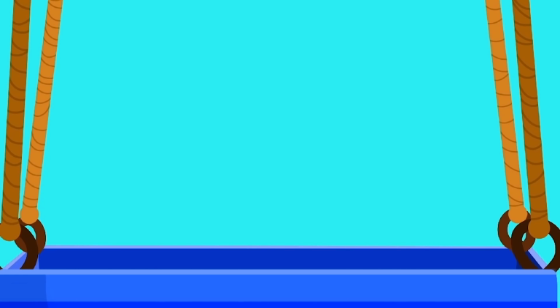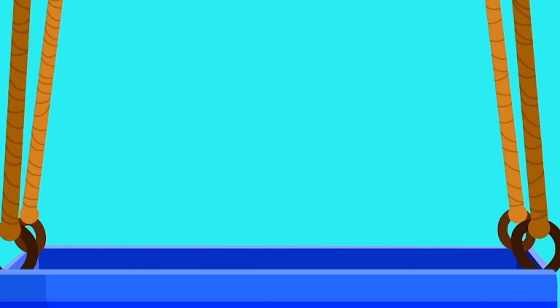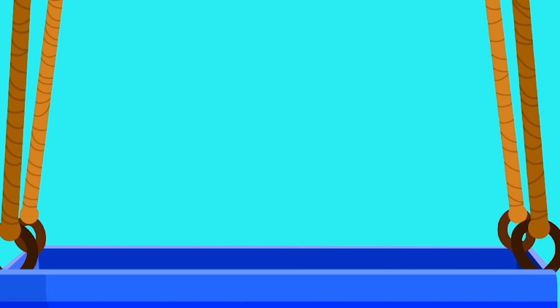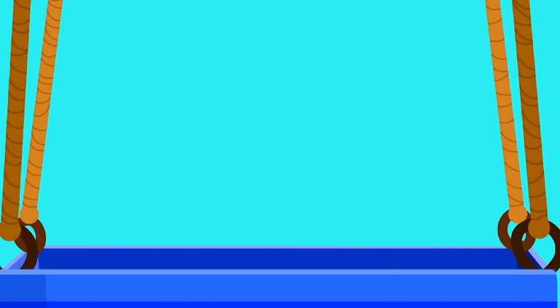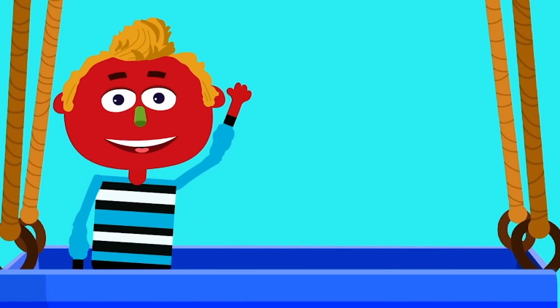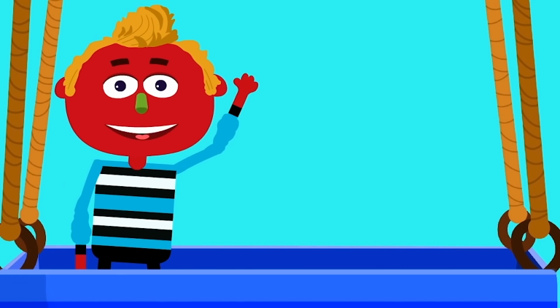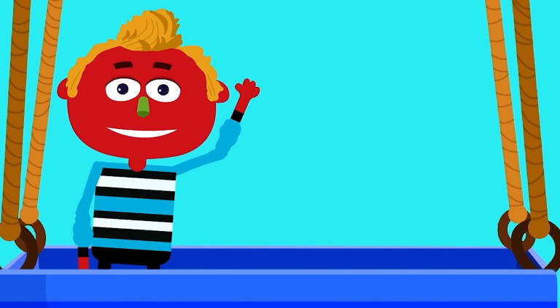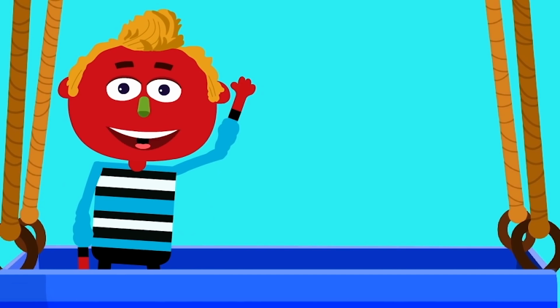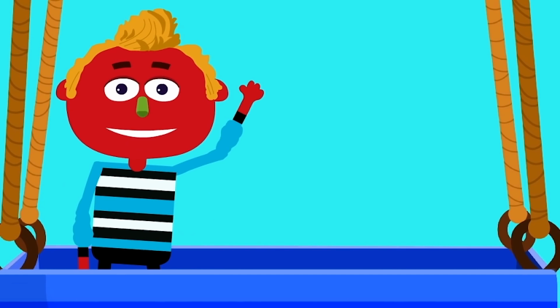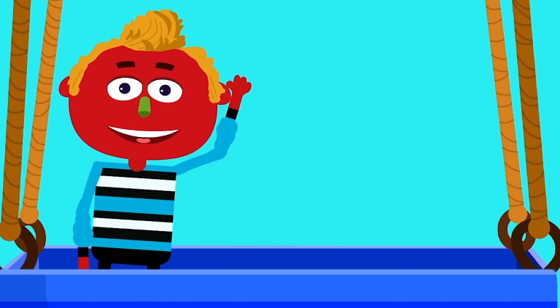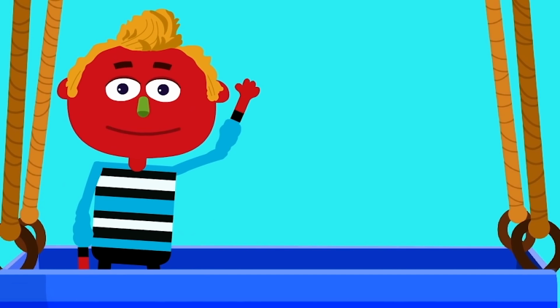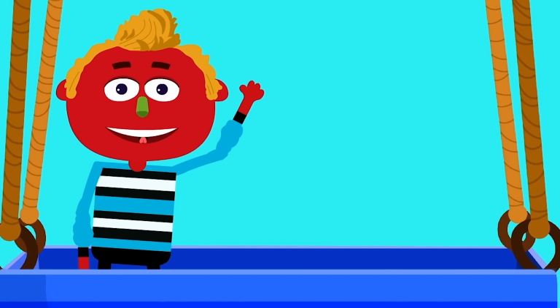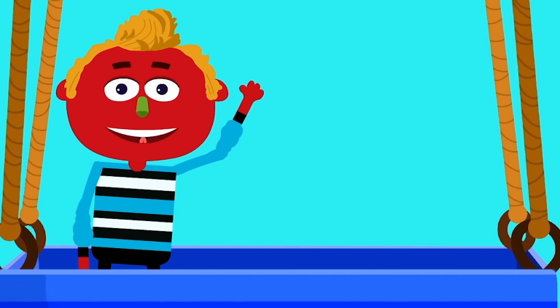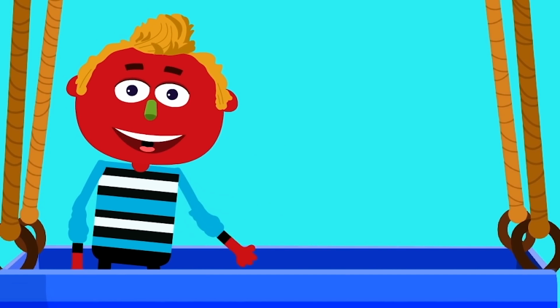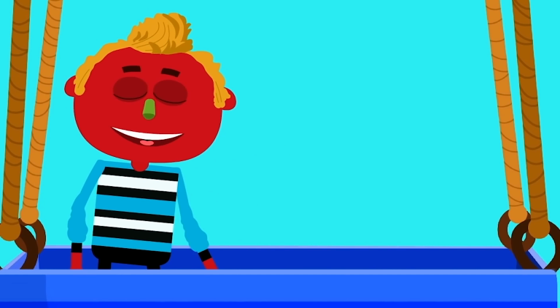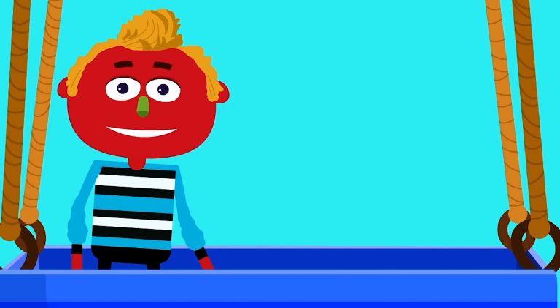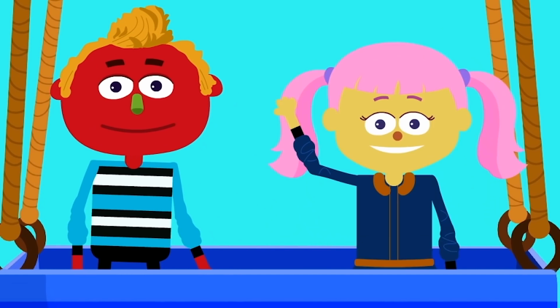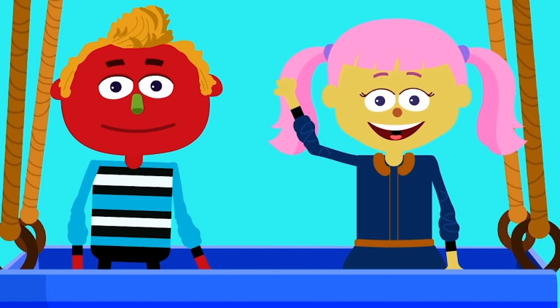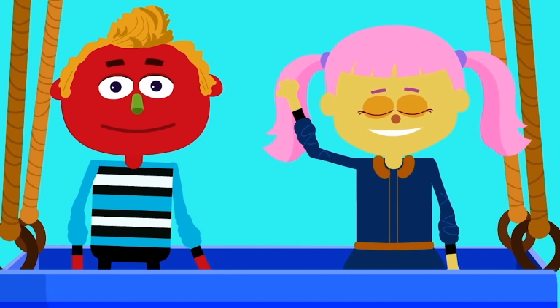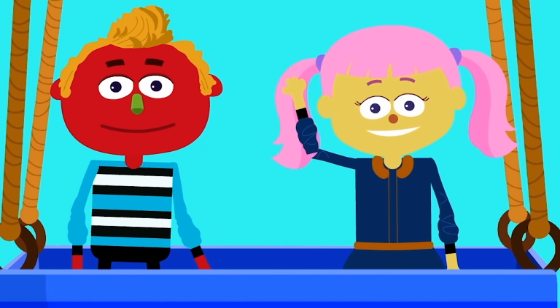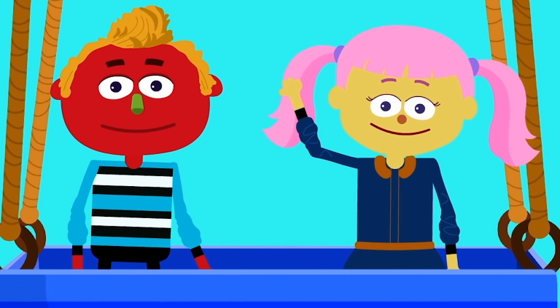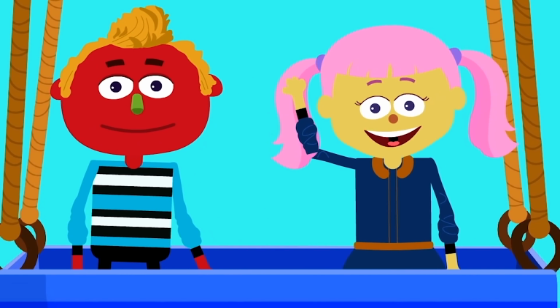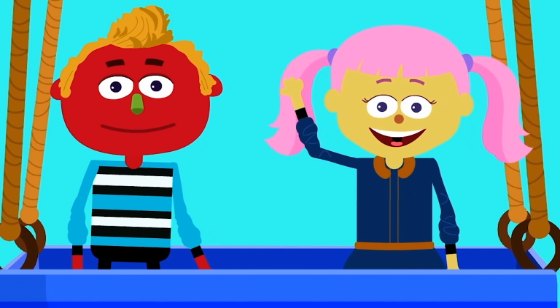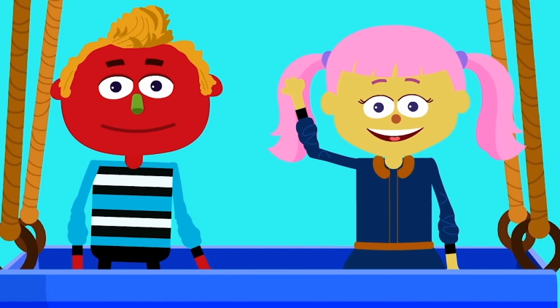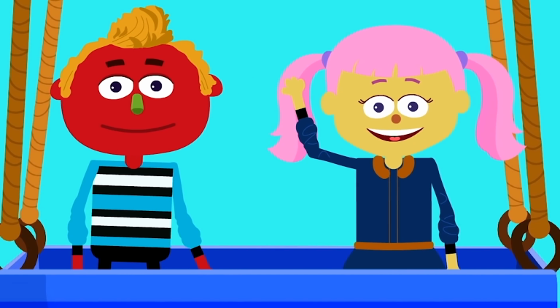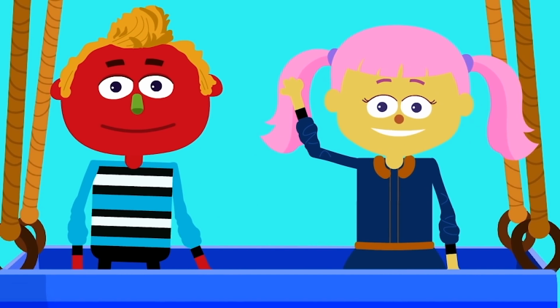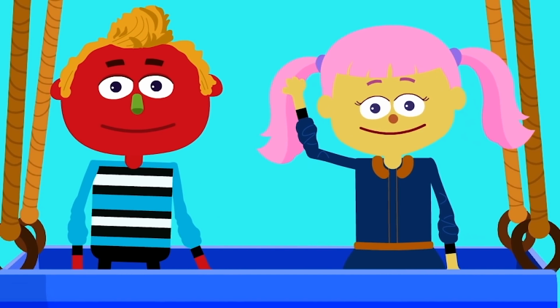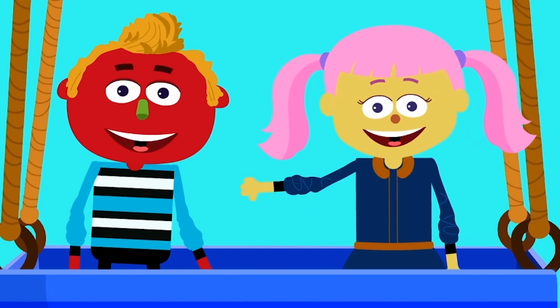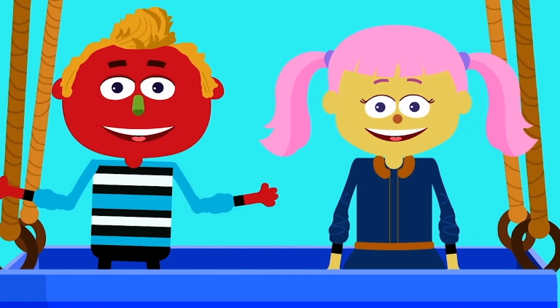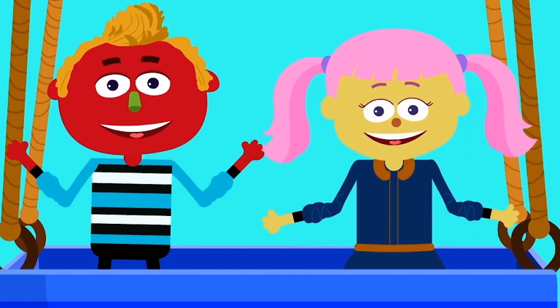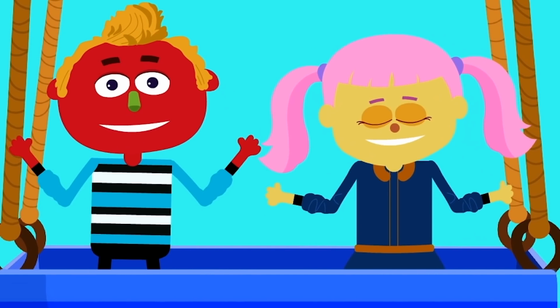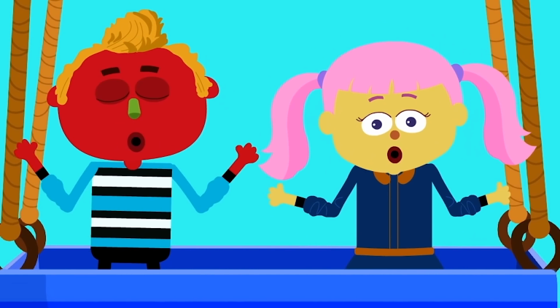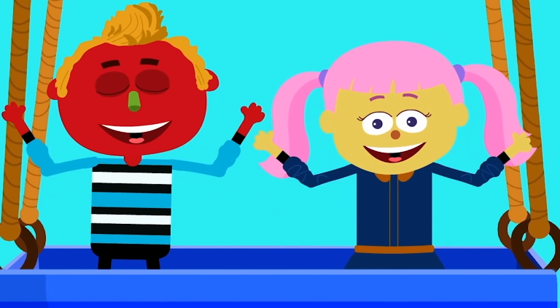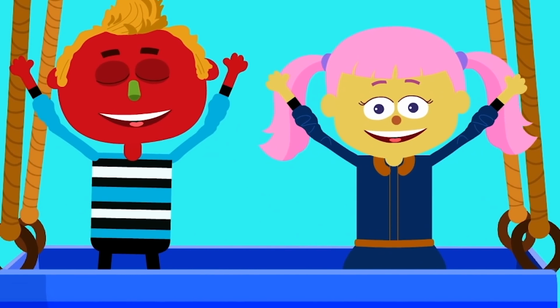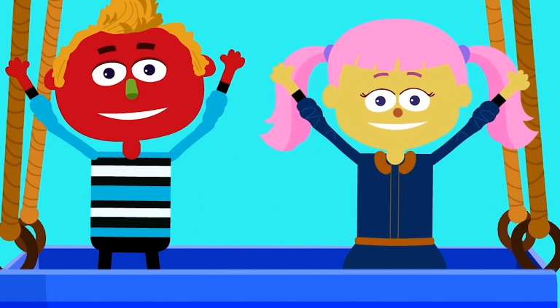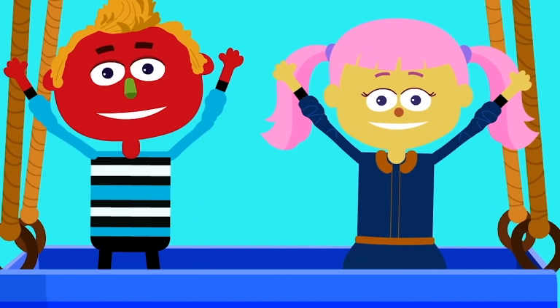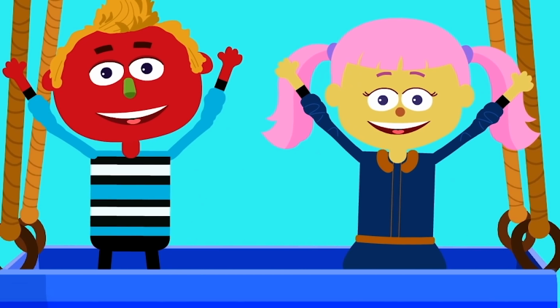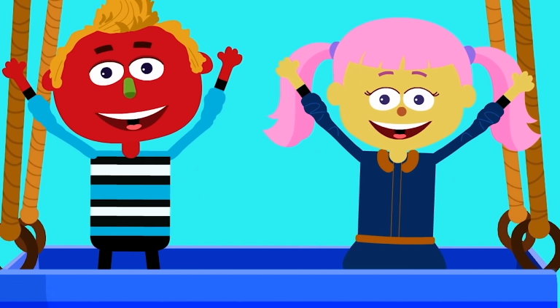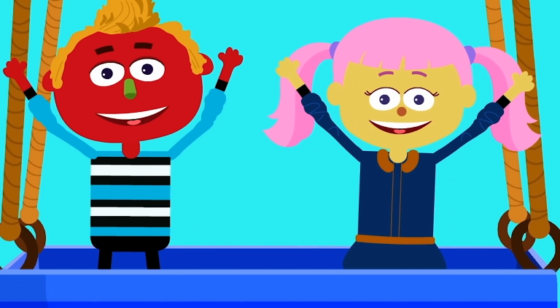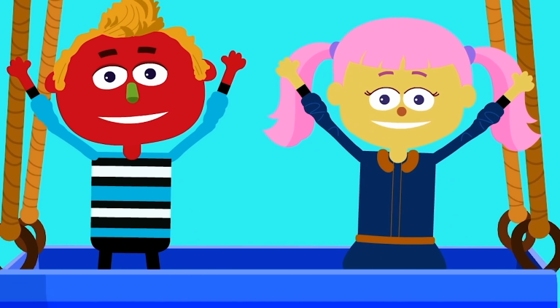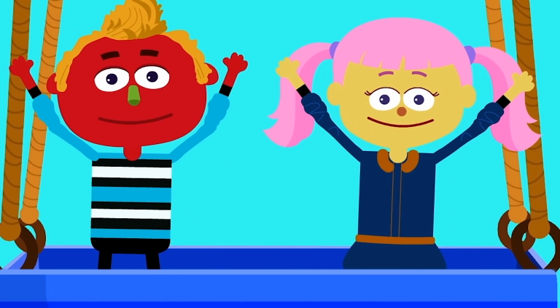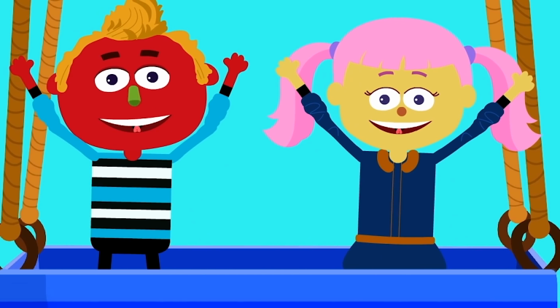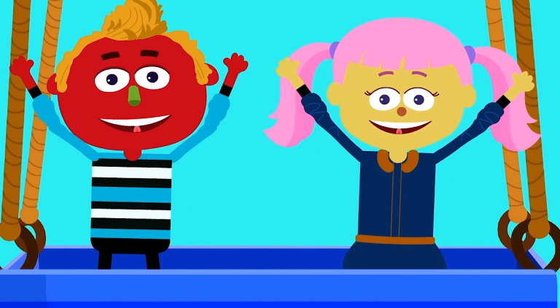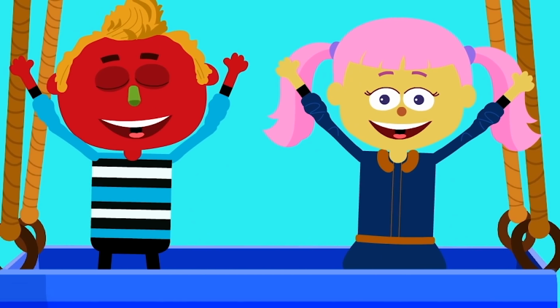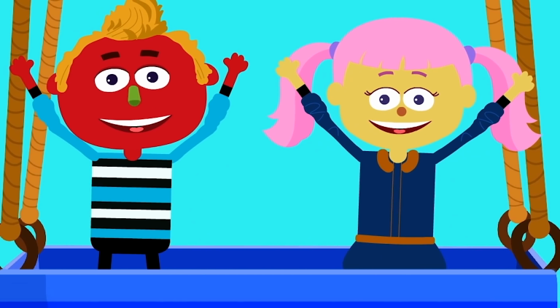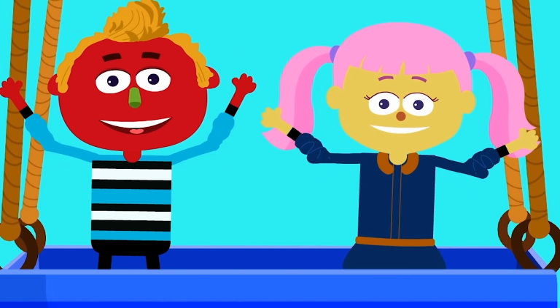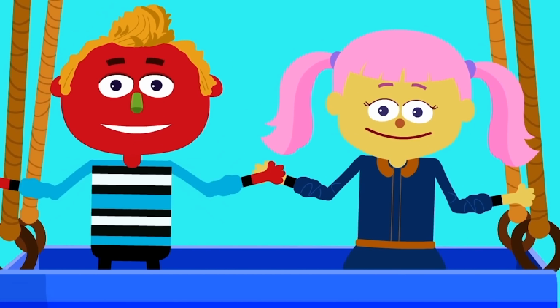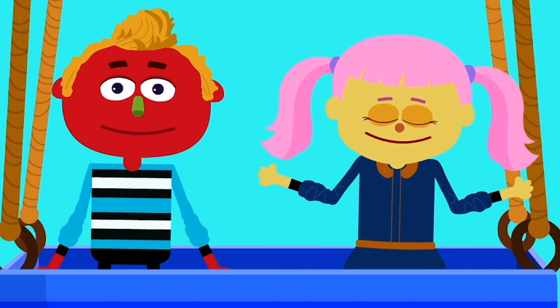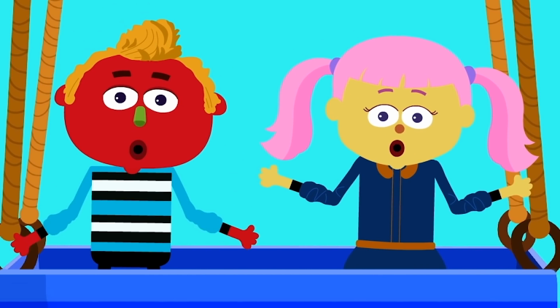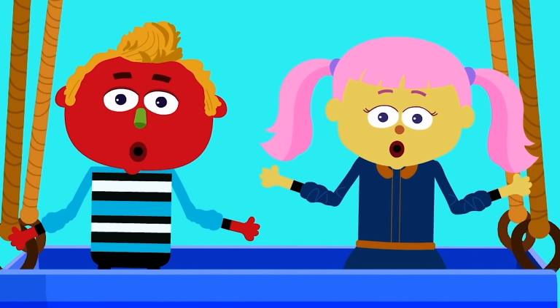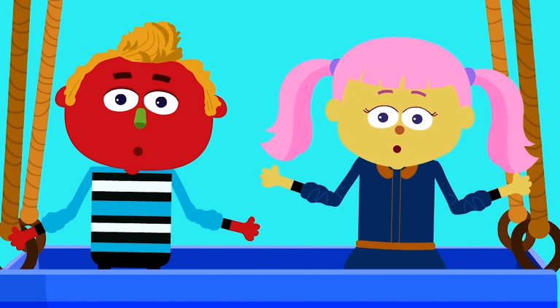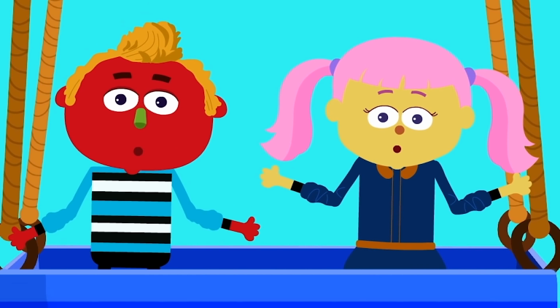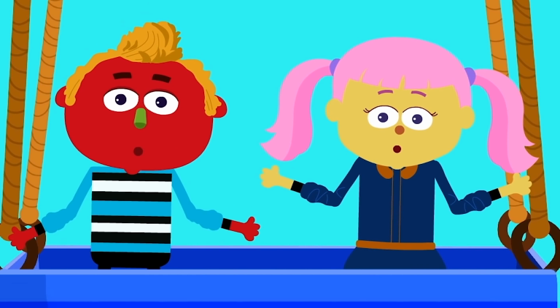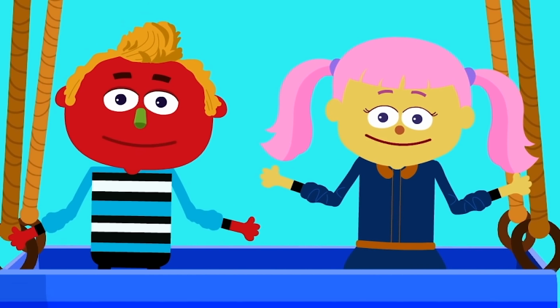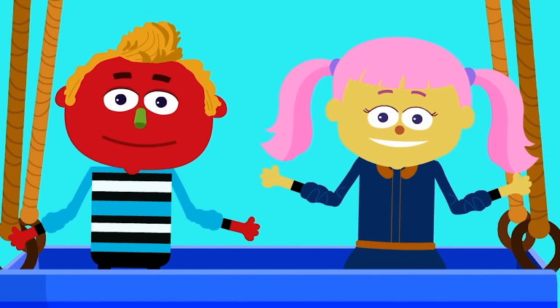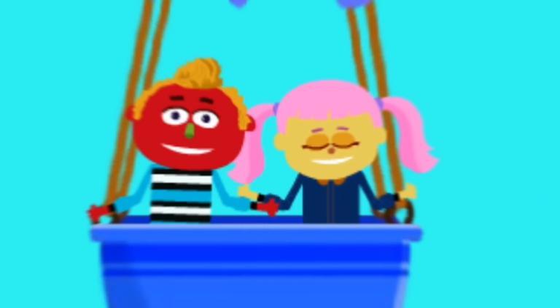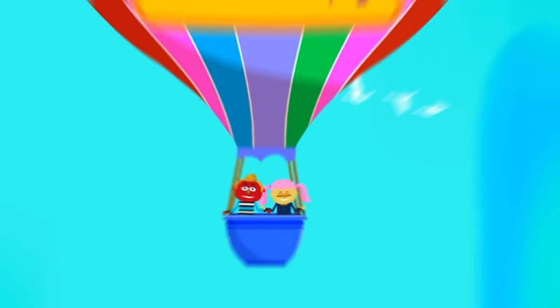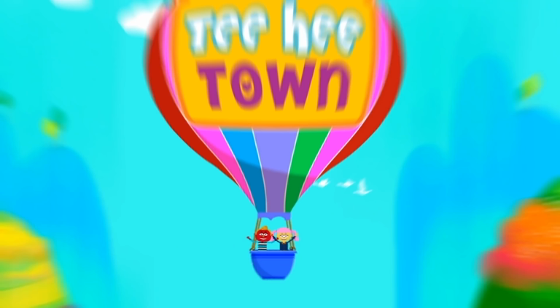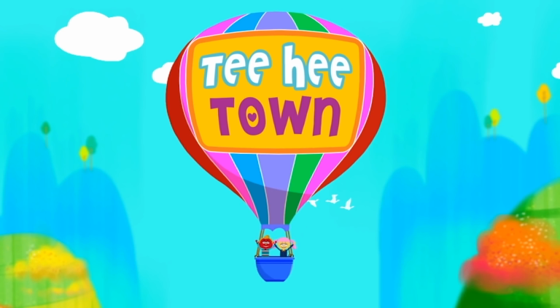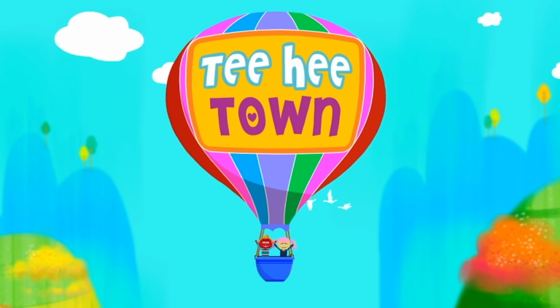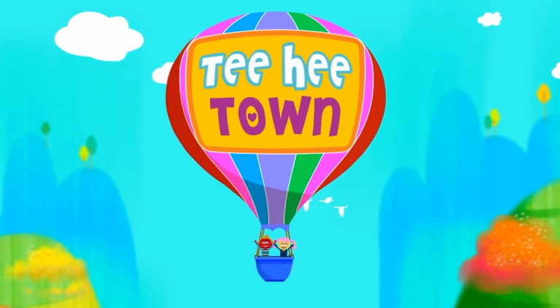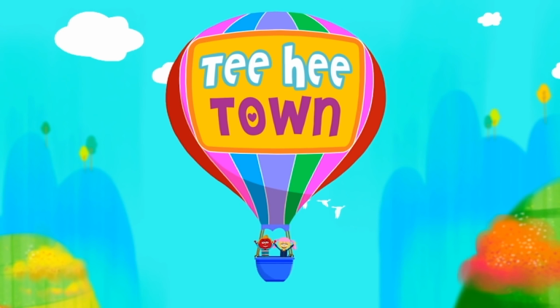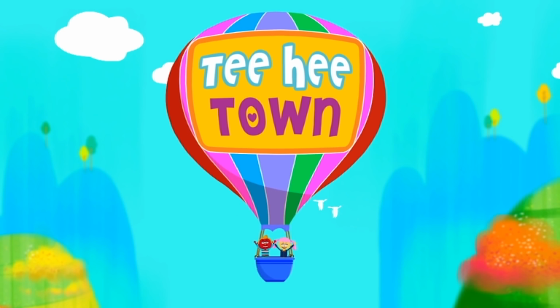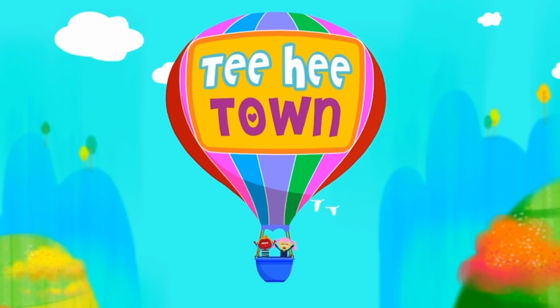Hi, I'm Len. I'm Minnie. Are you ready kids? Let's go to Teeny Town!